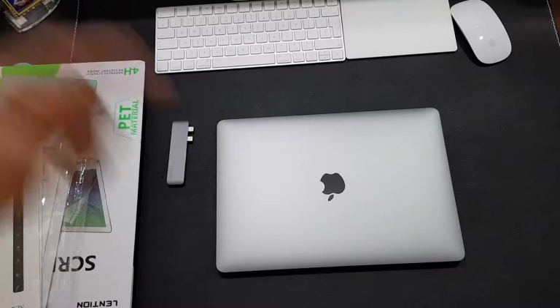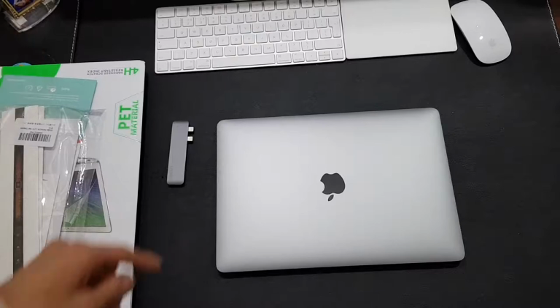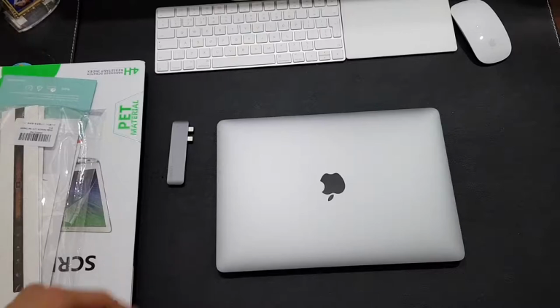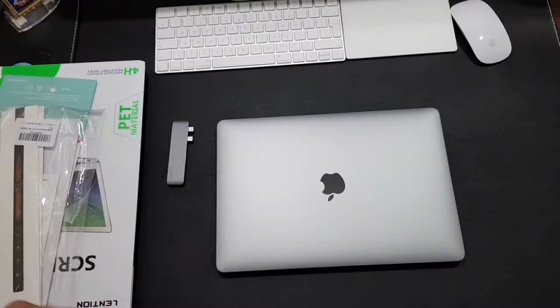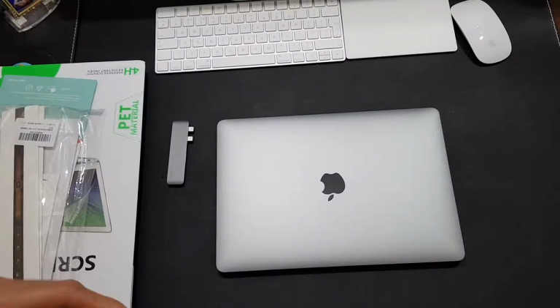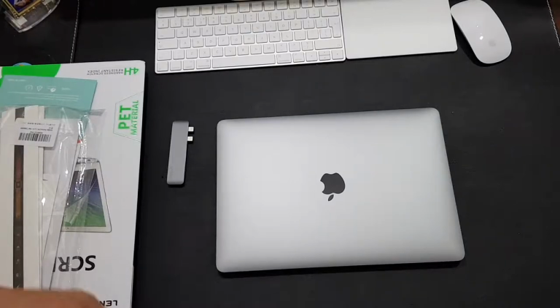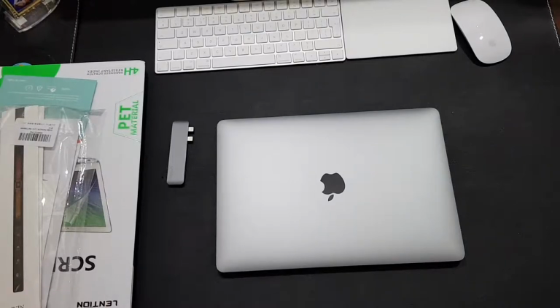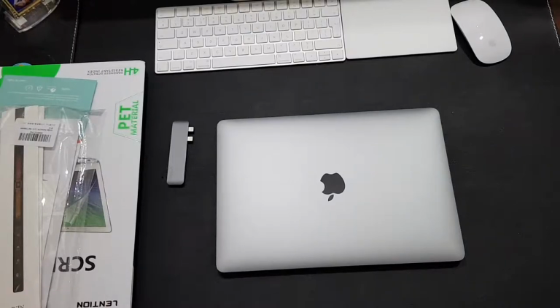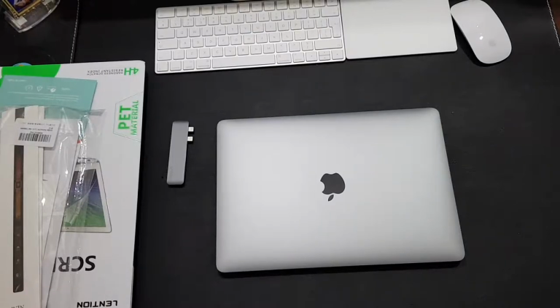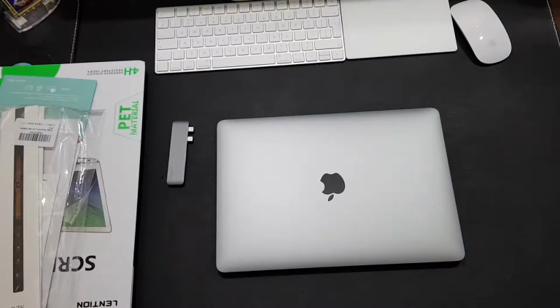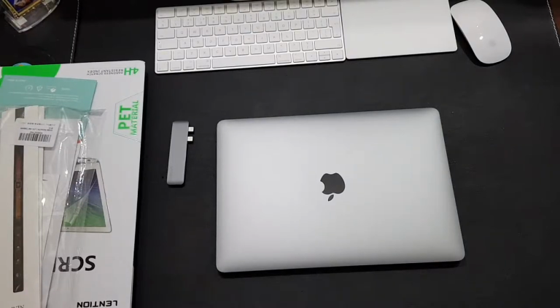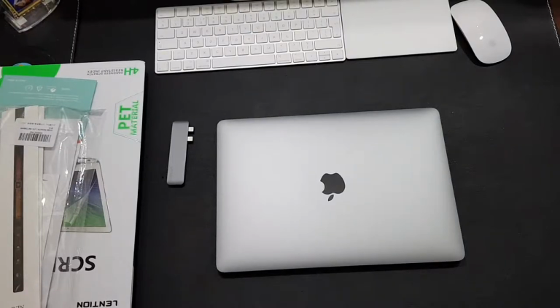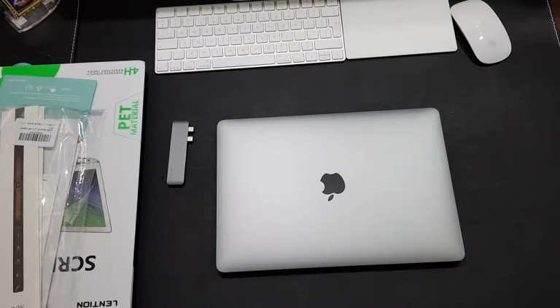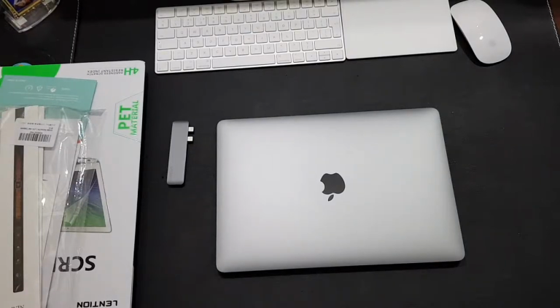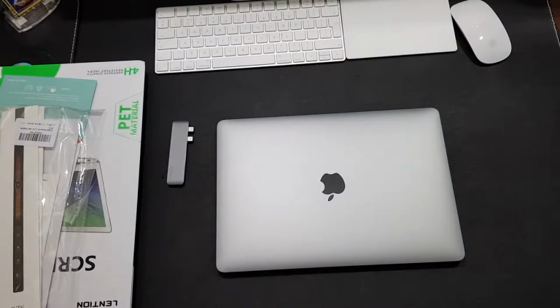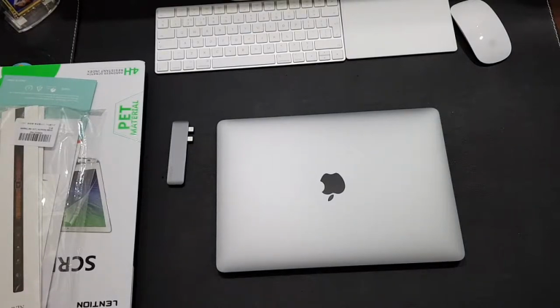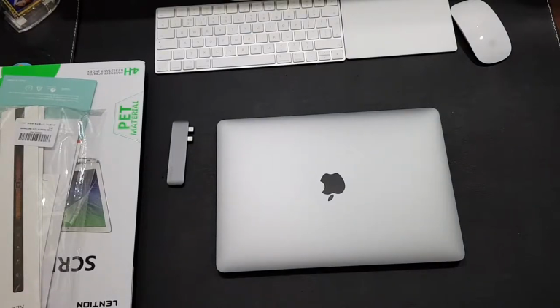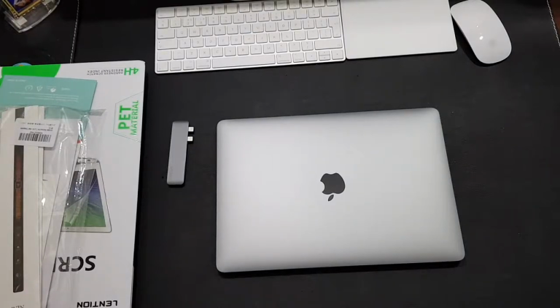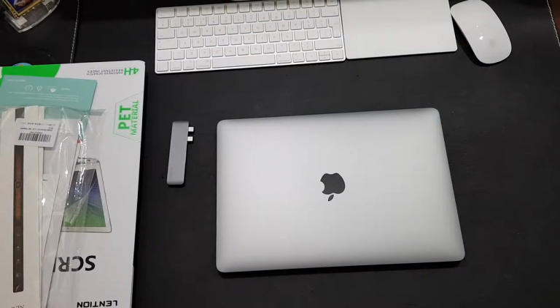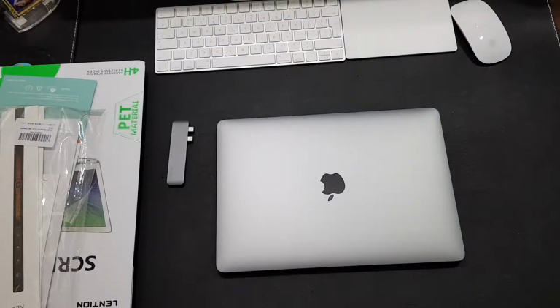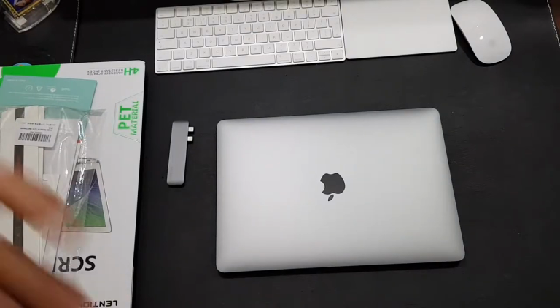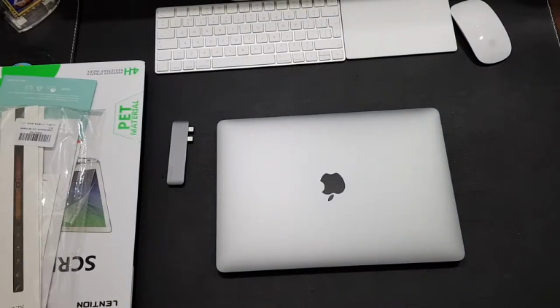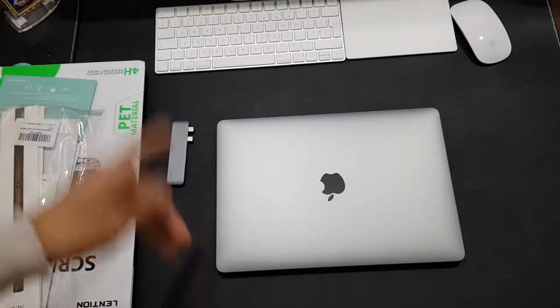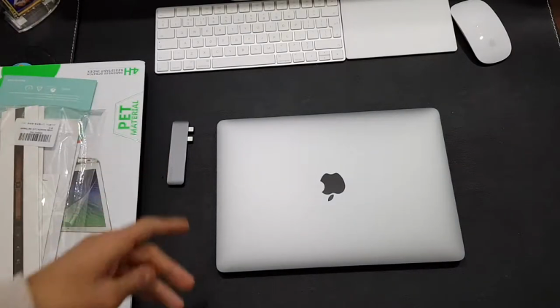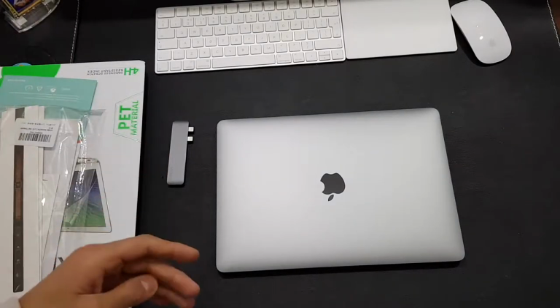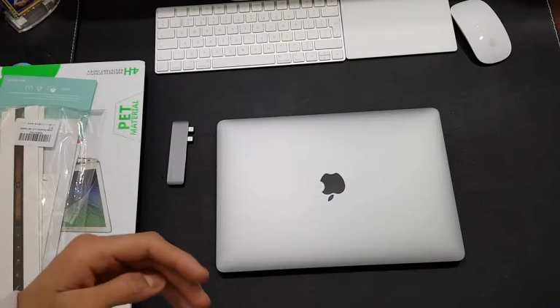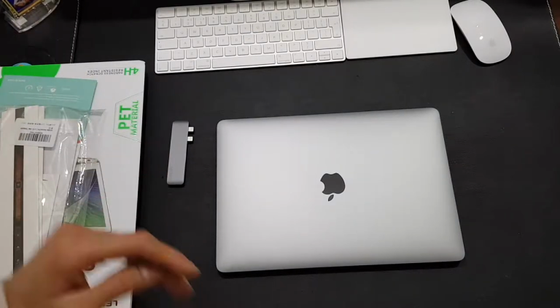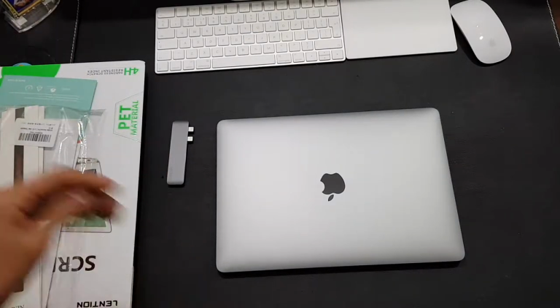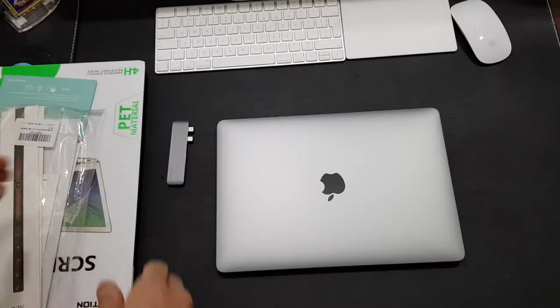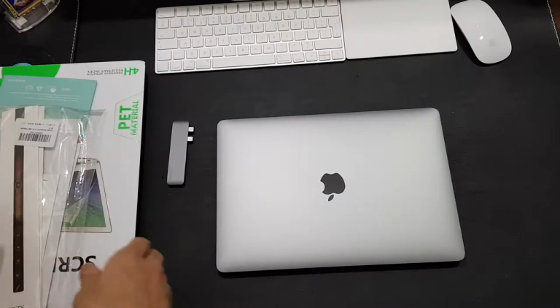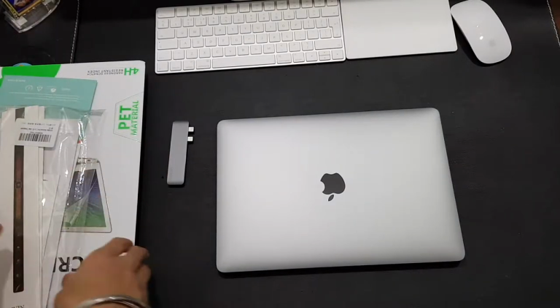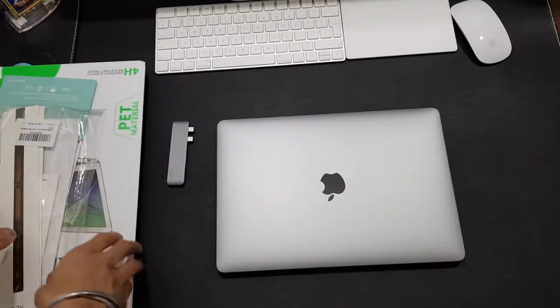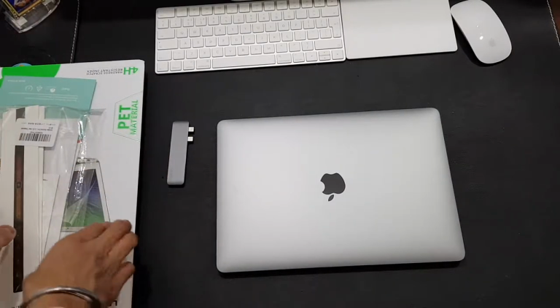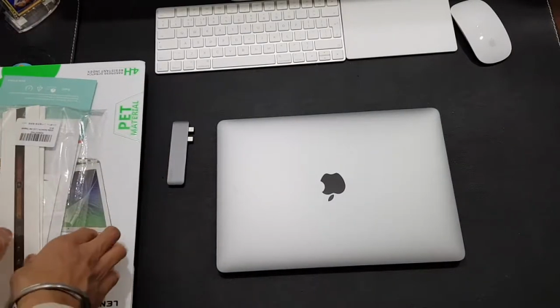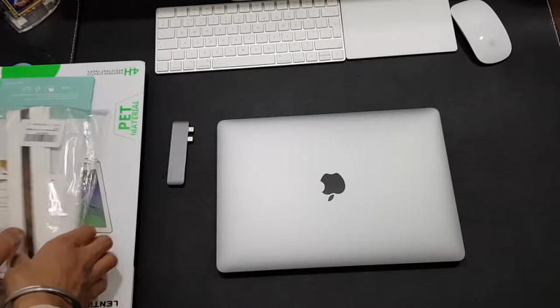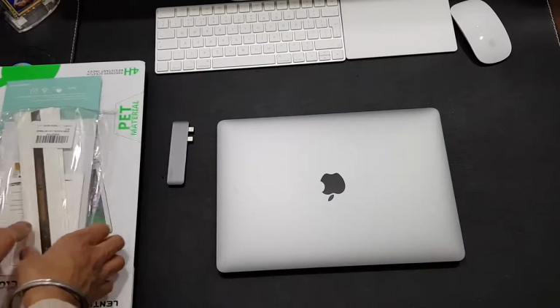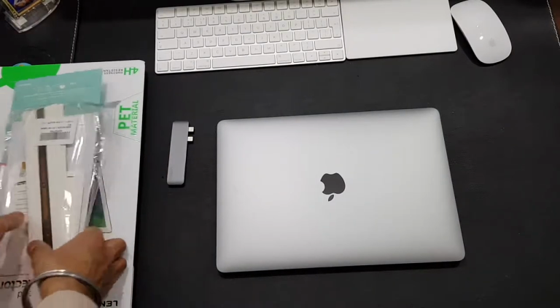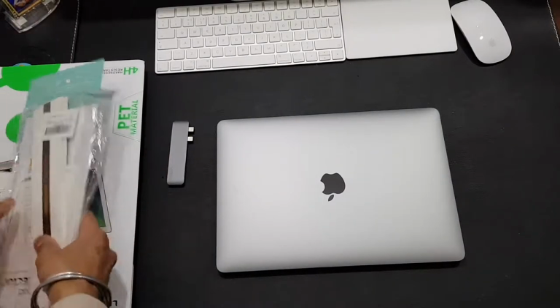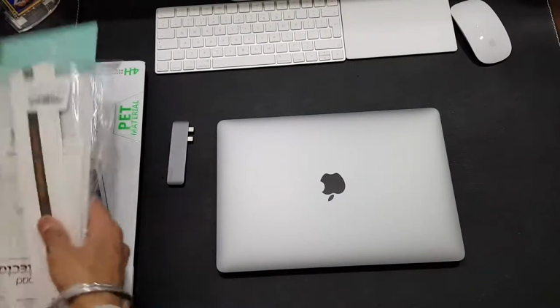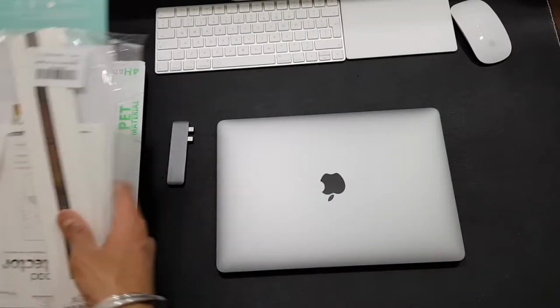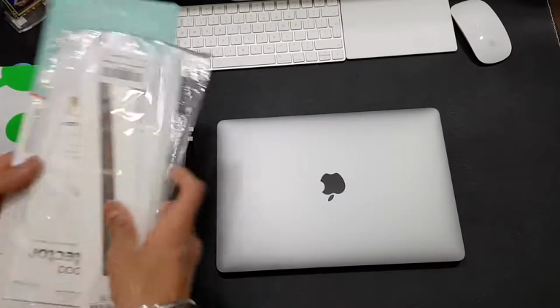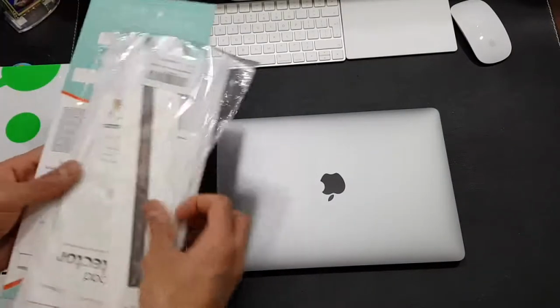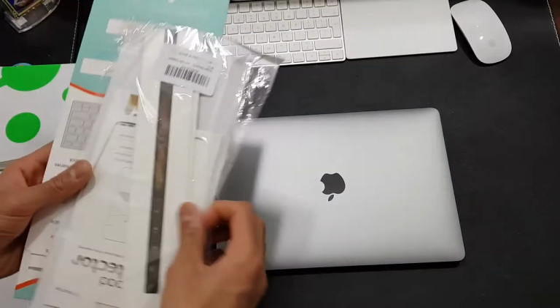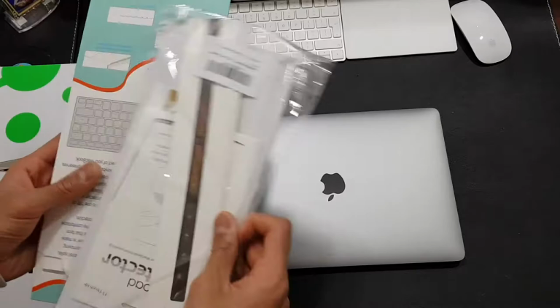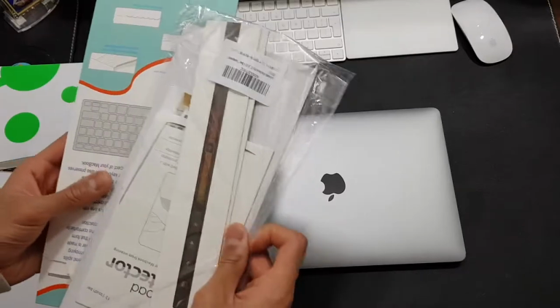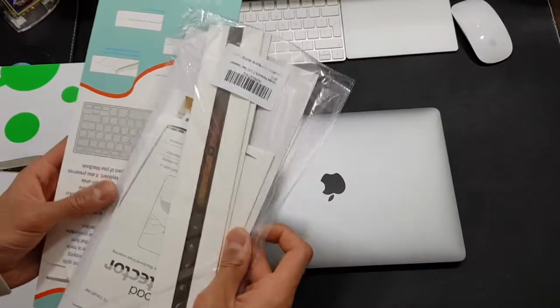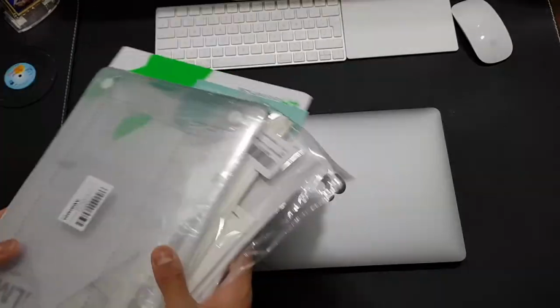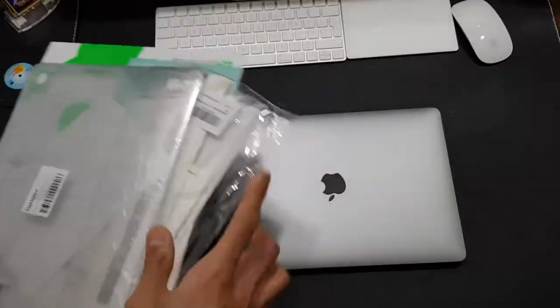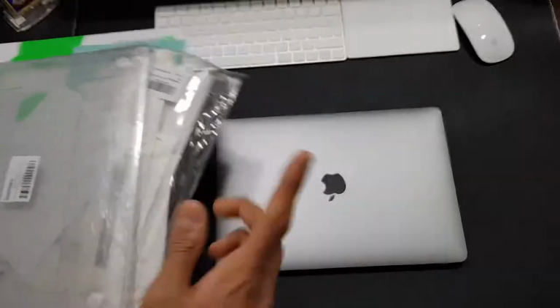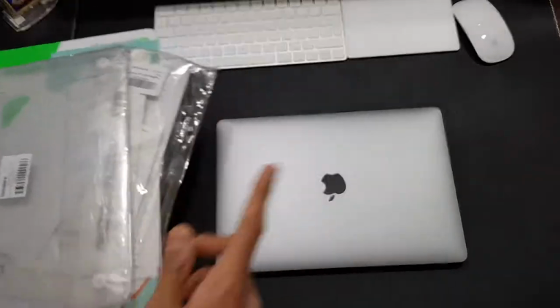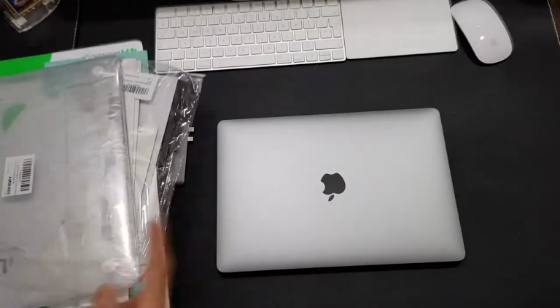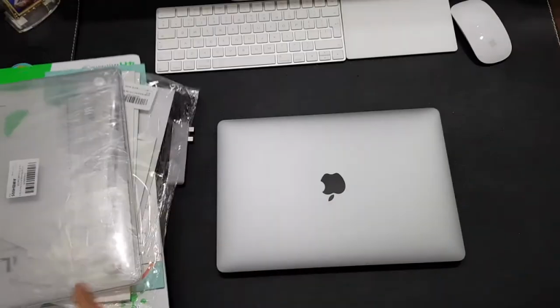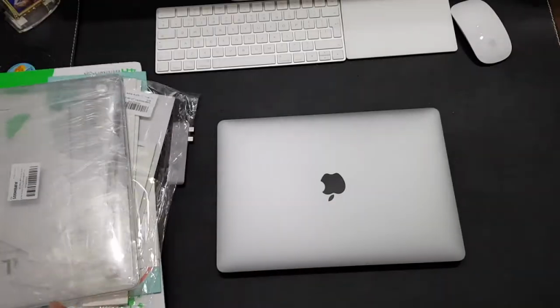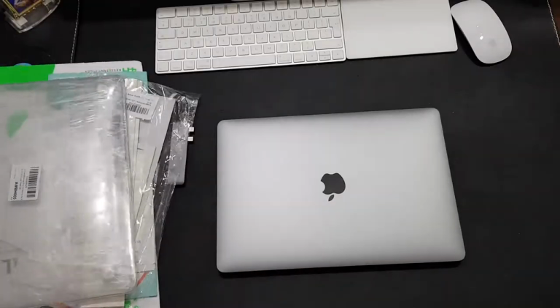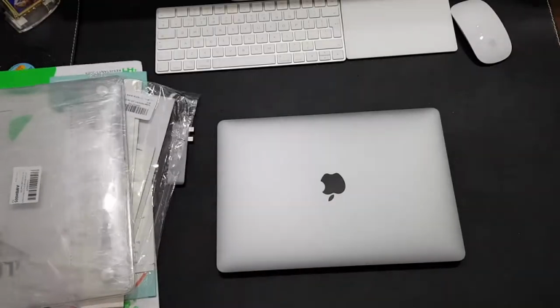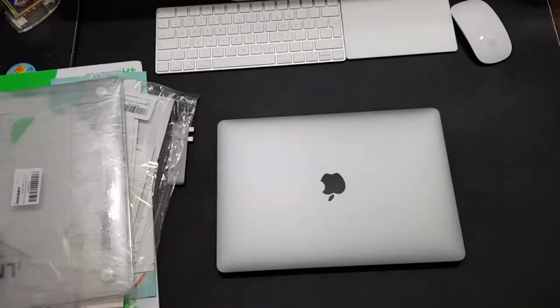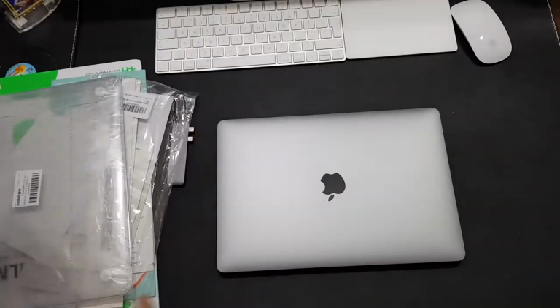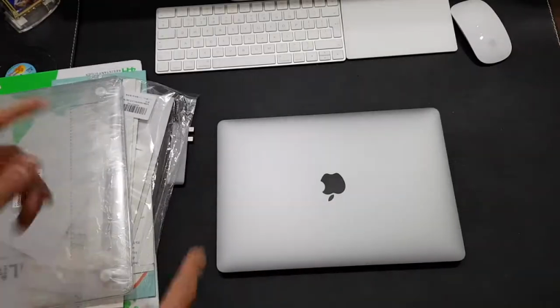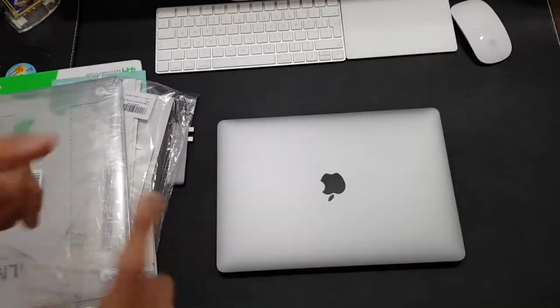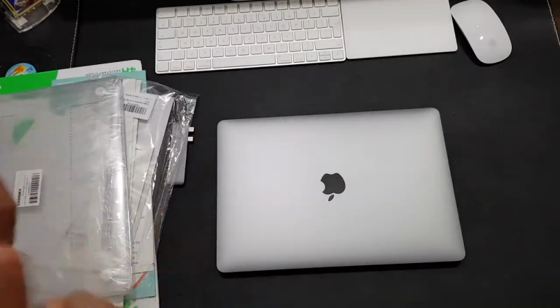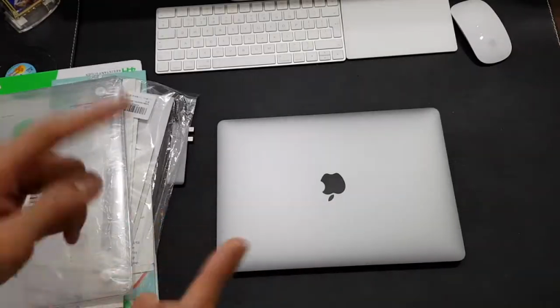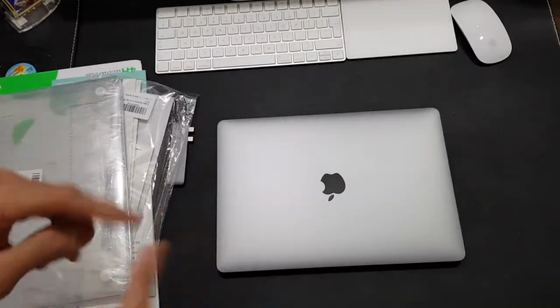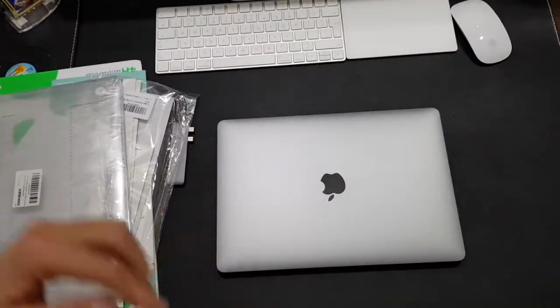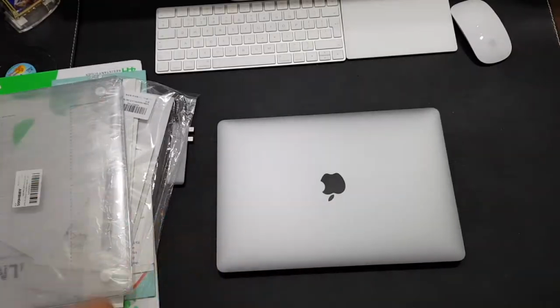What is up guys, West Tech Gamer here. Today I'm going to be unboxing some accessories for the MacBook Pro. Let's go ahead and get started.